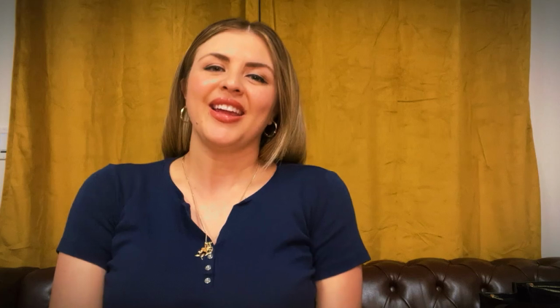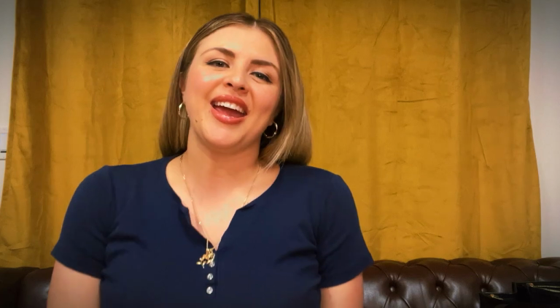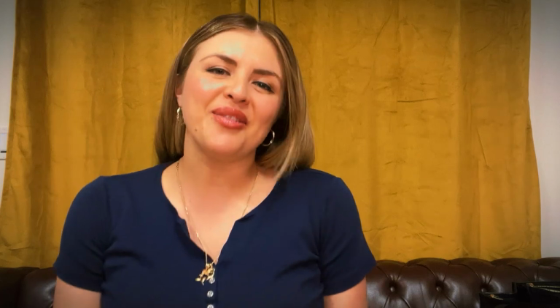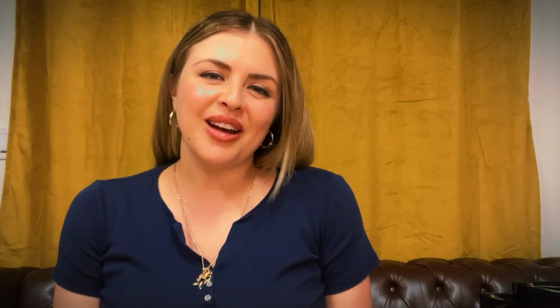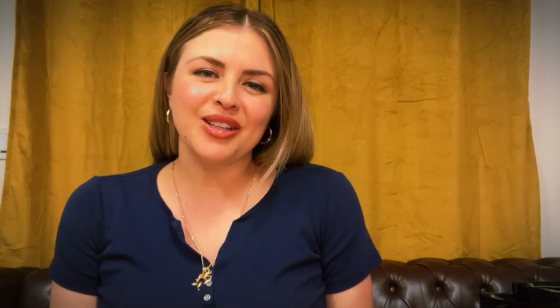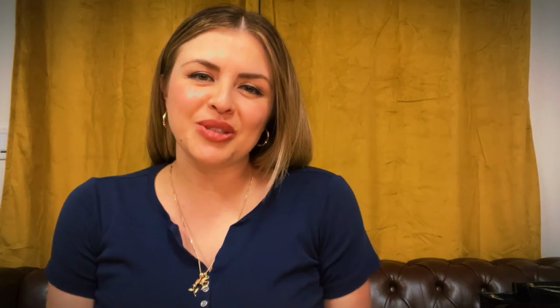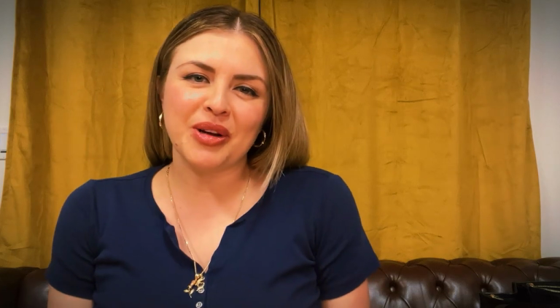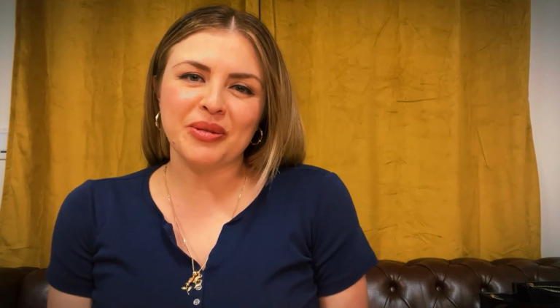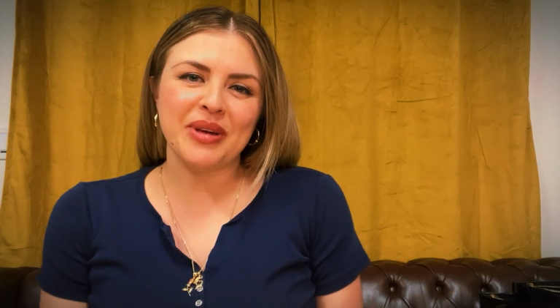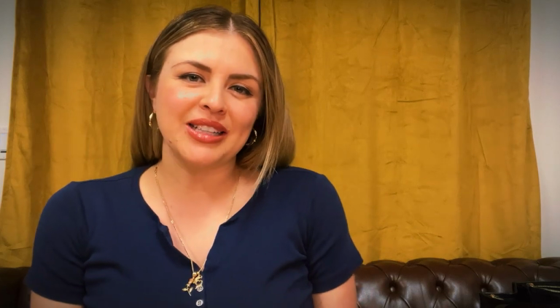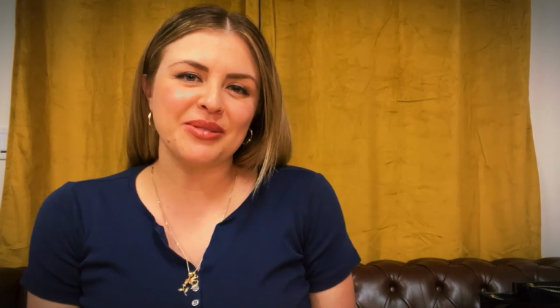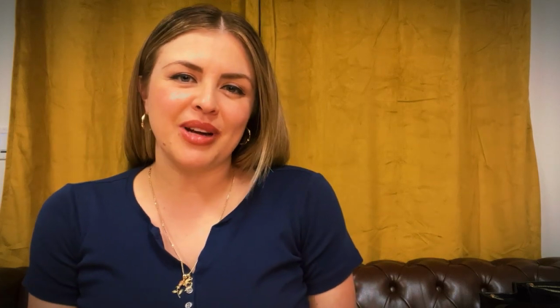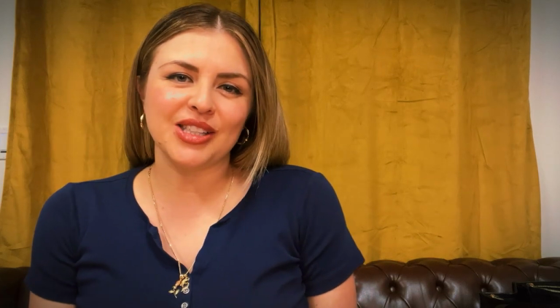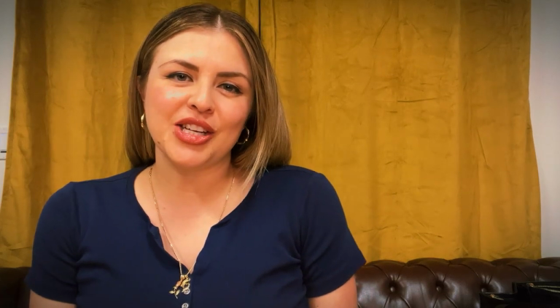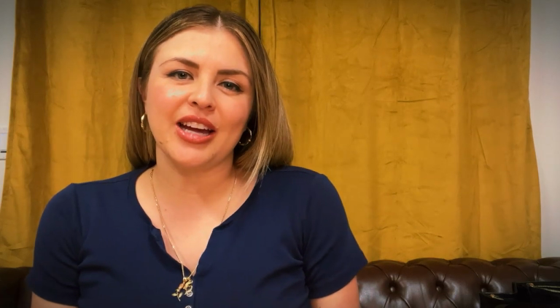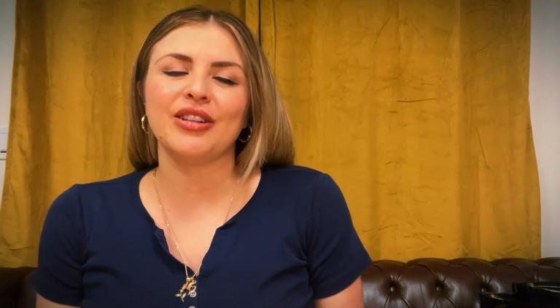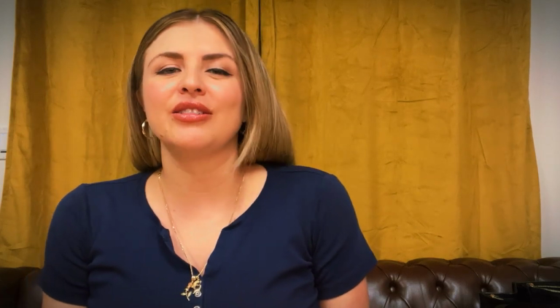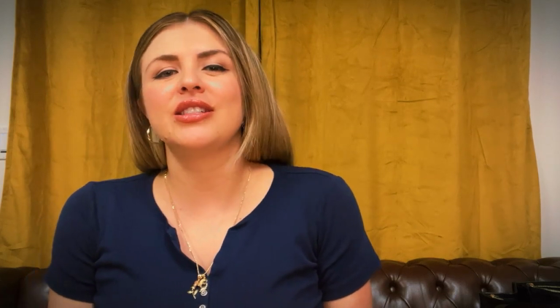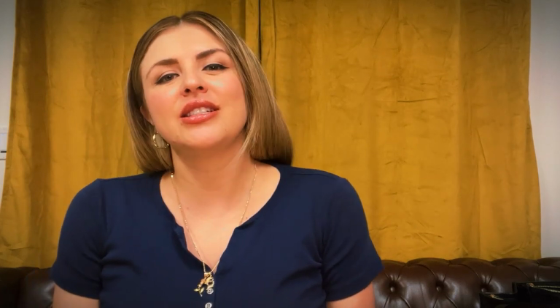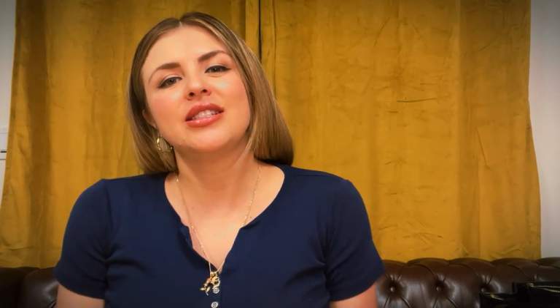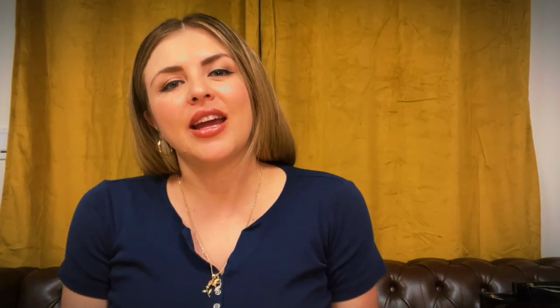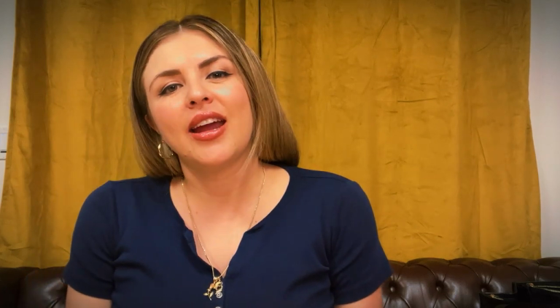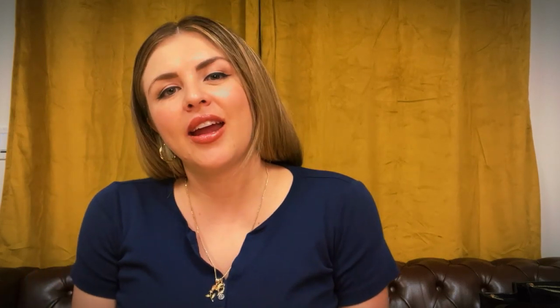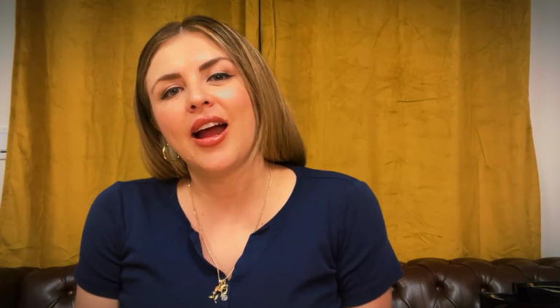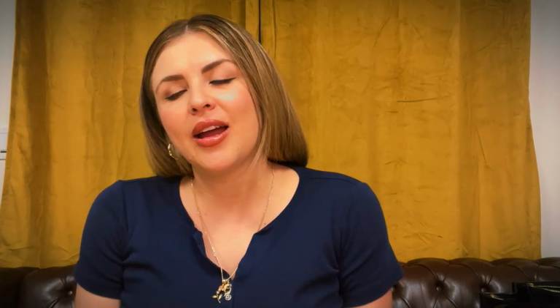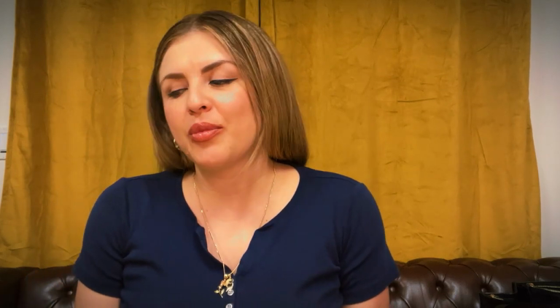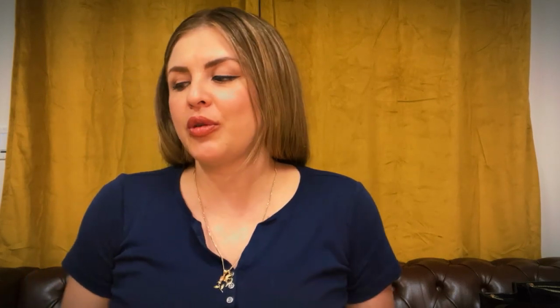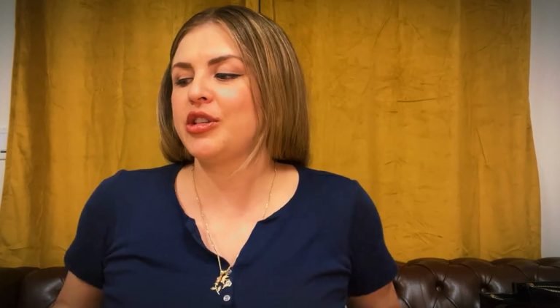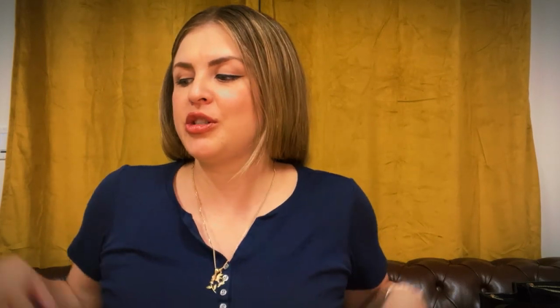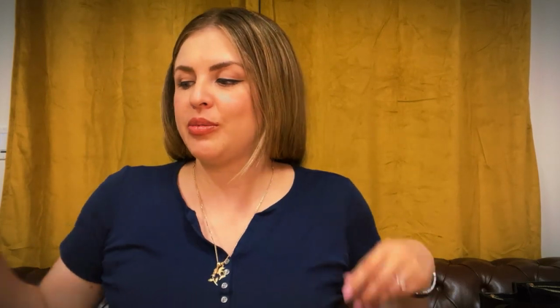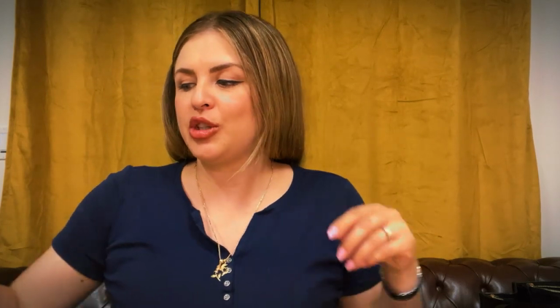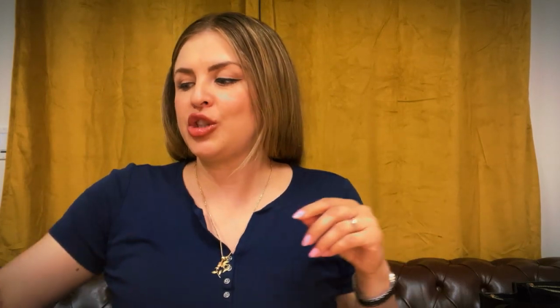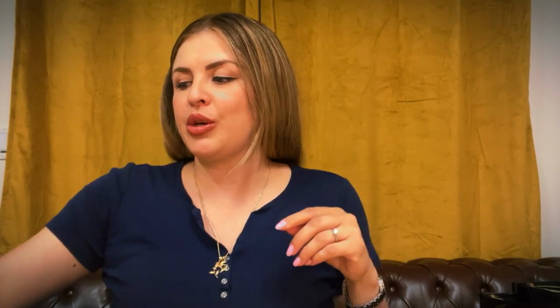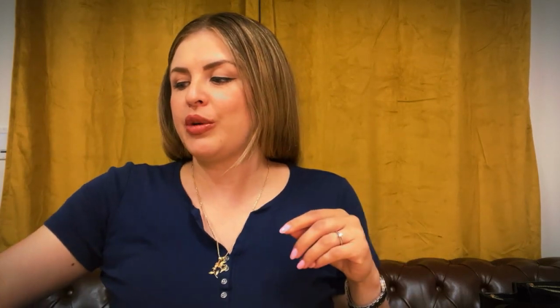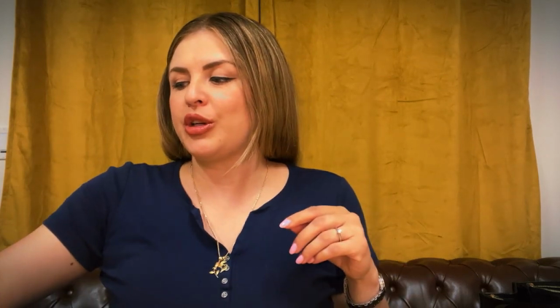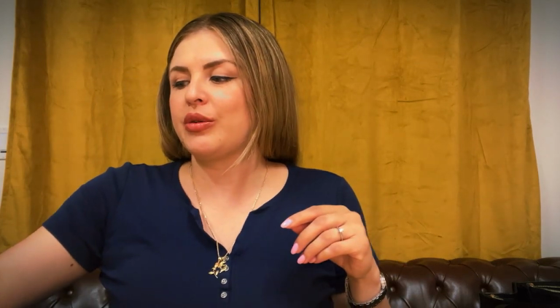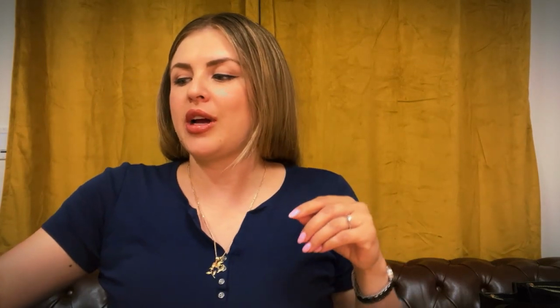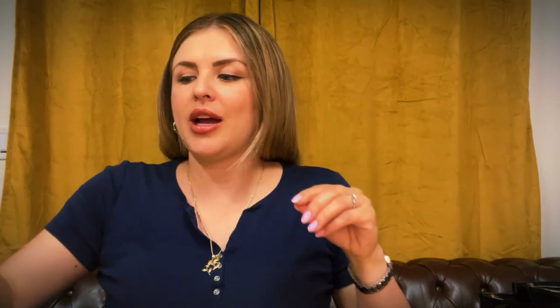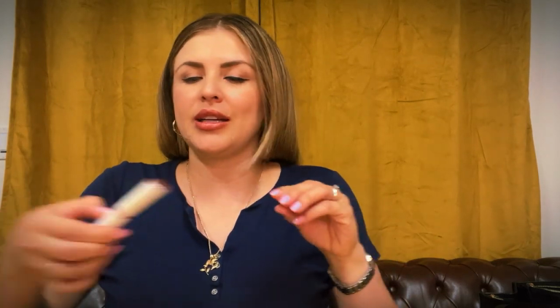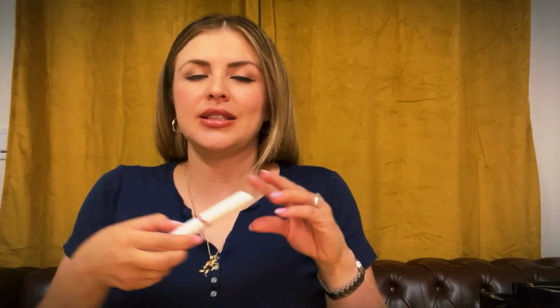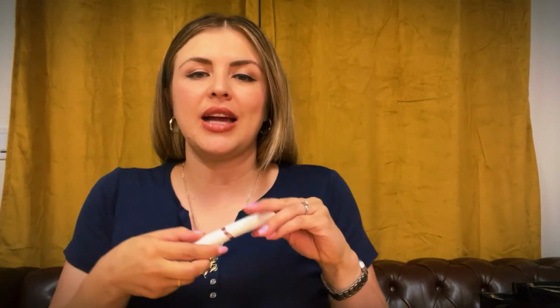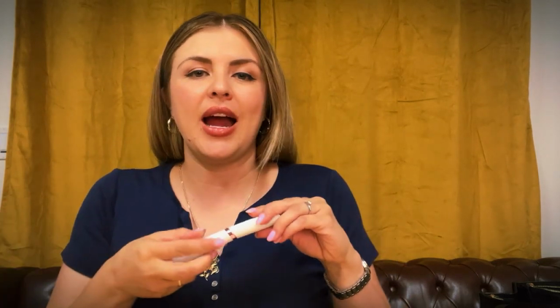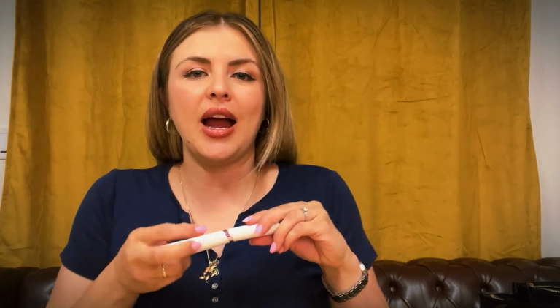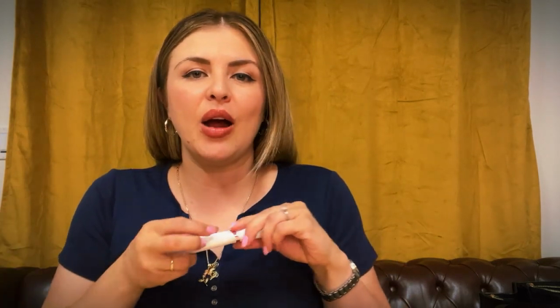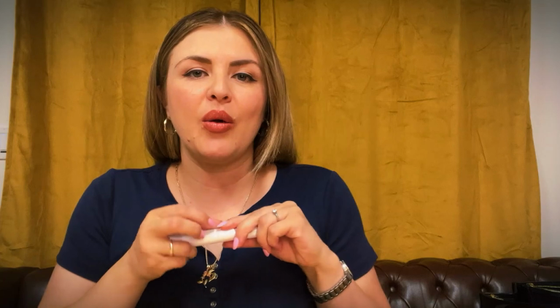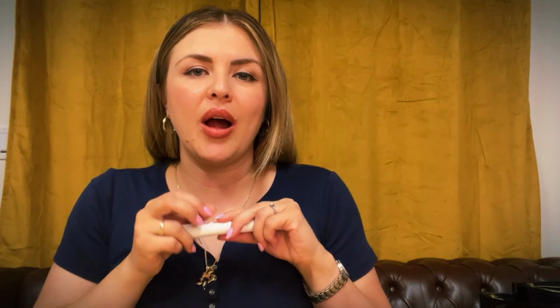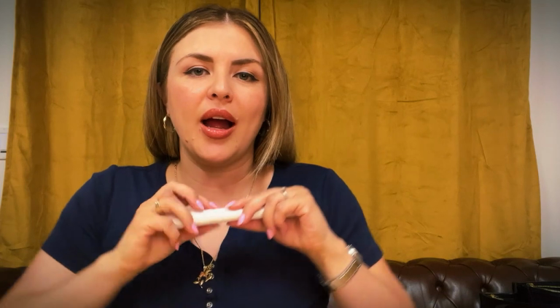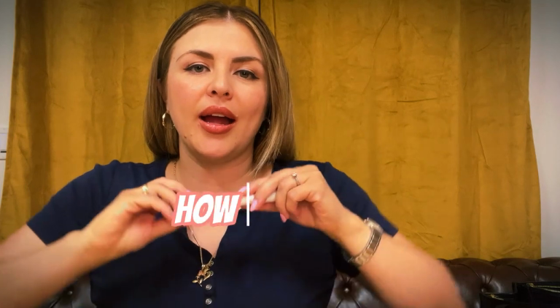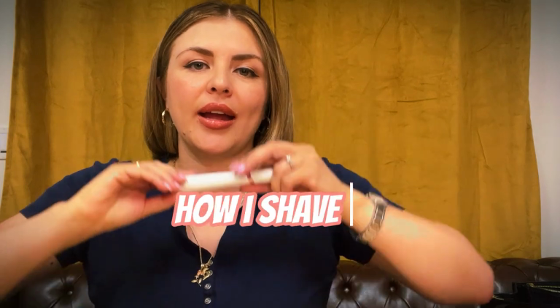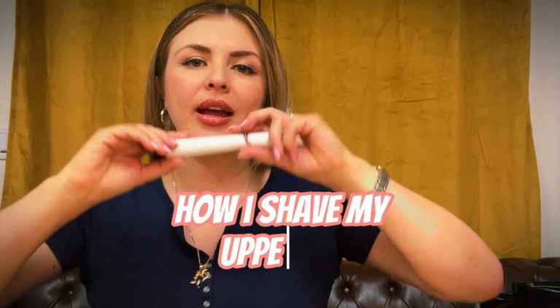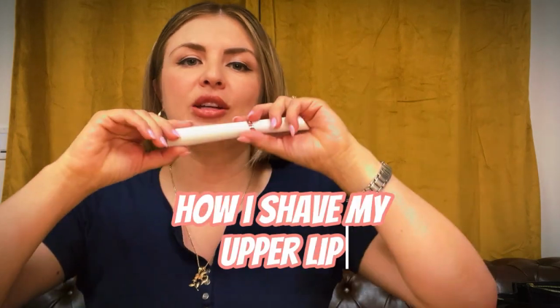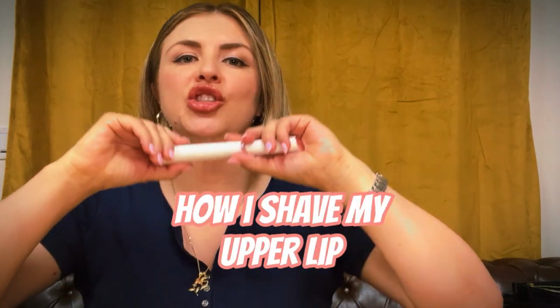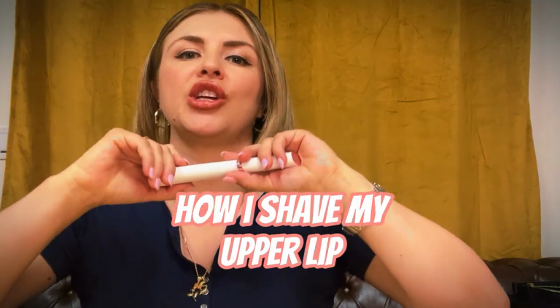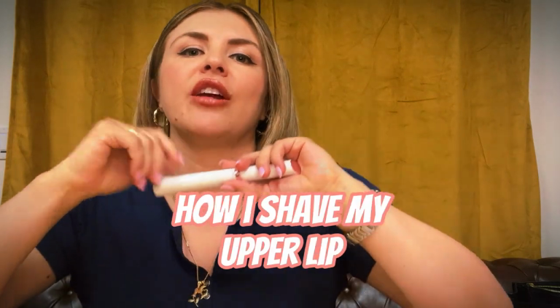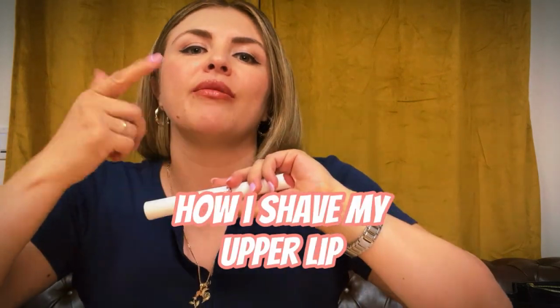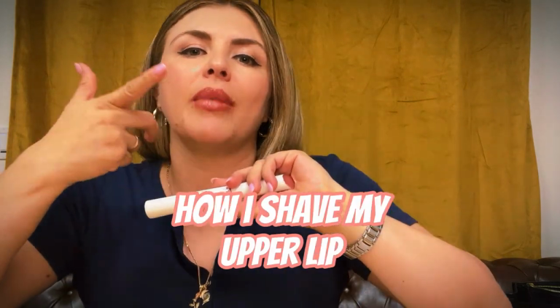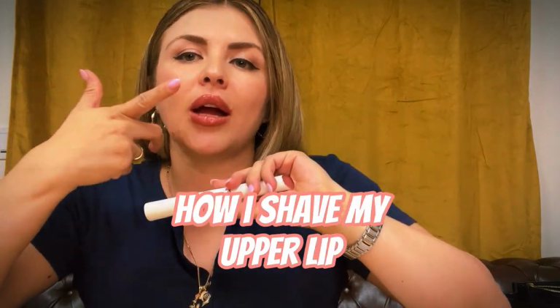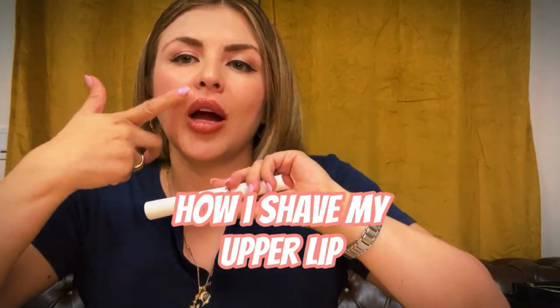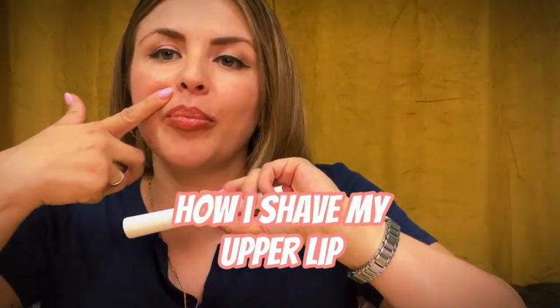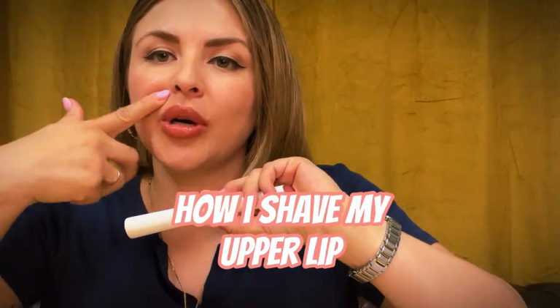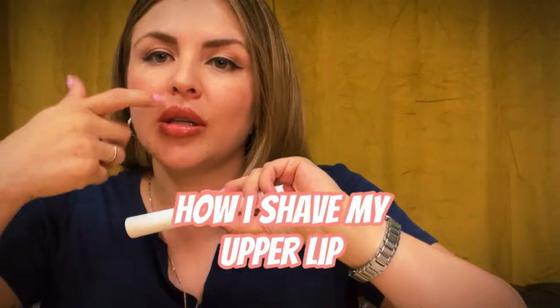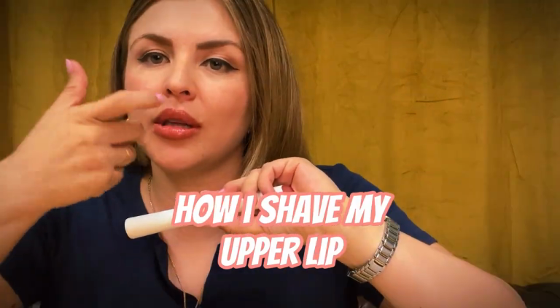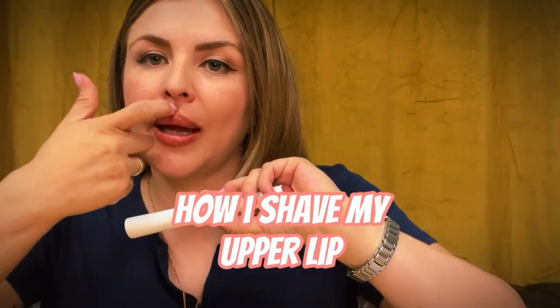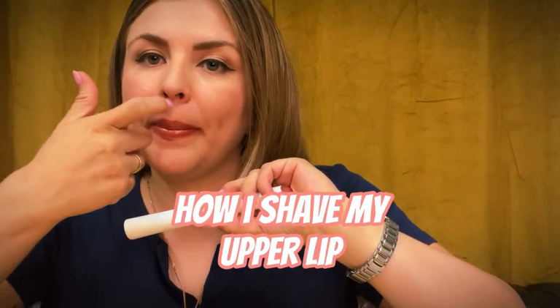Hey riders! Welcome back to my channel. Today I'm going to be showing you guys how I shave my upper lip.